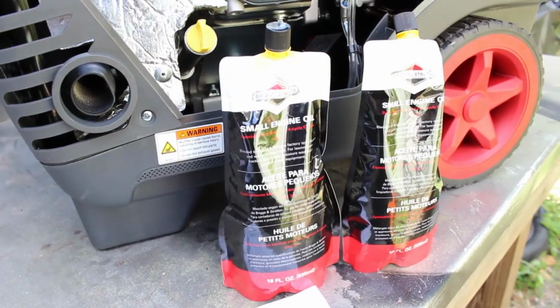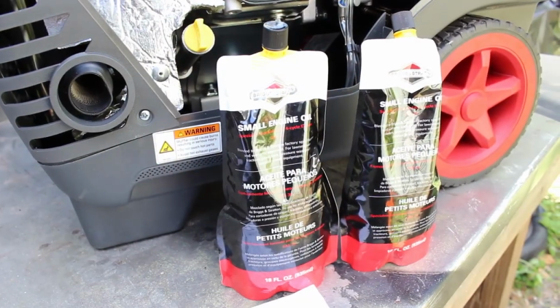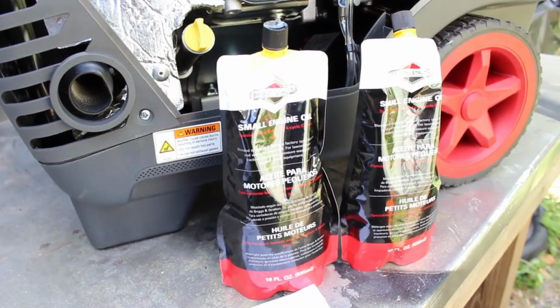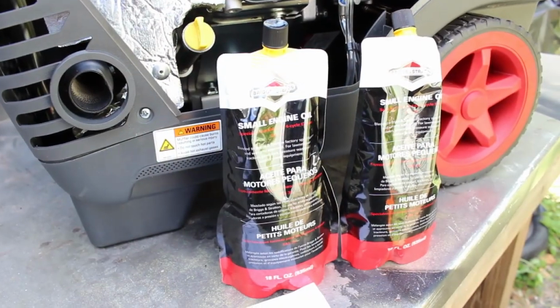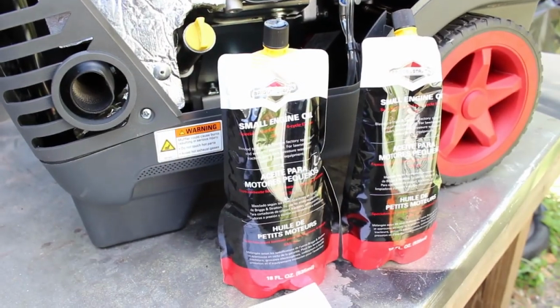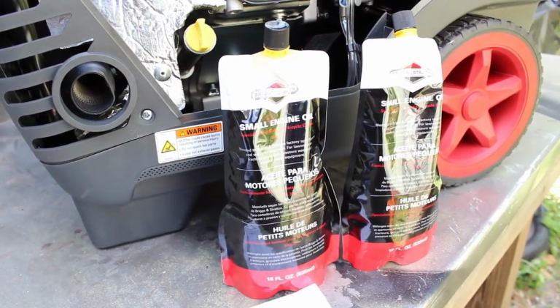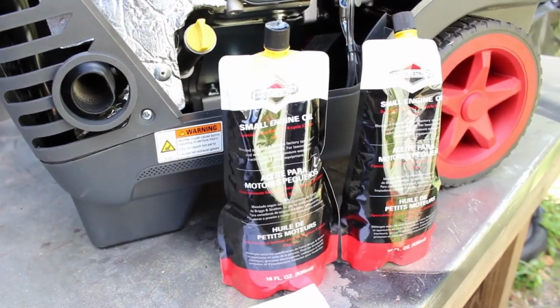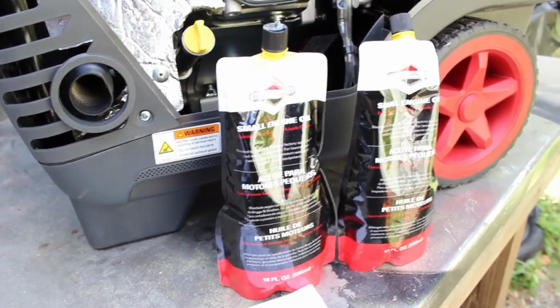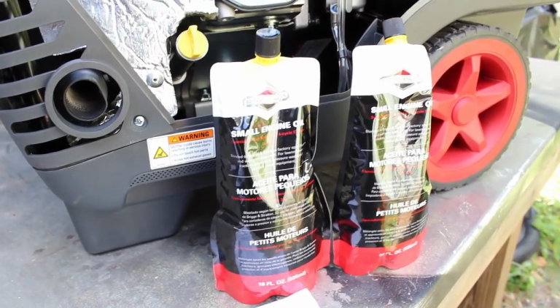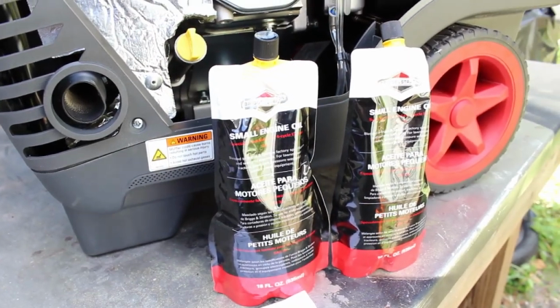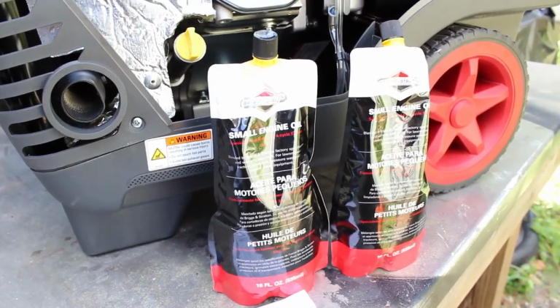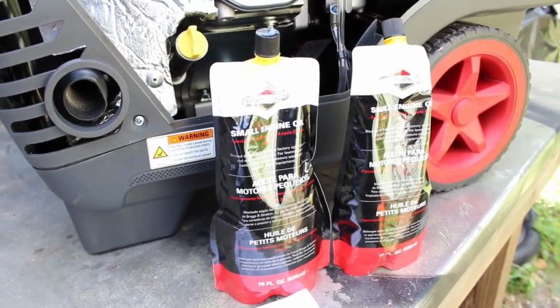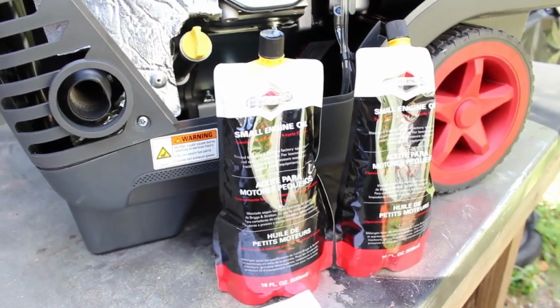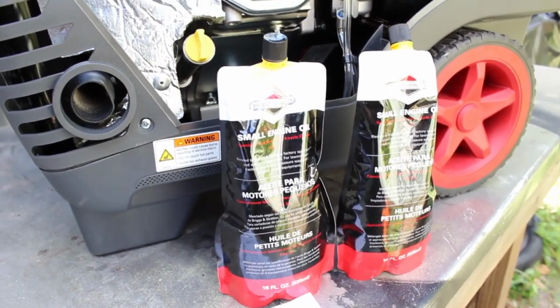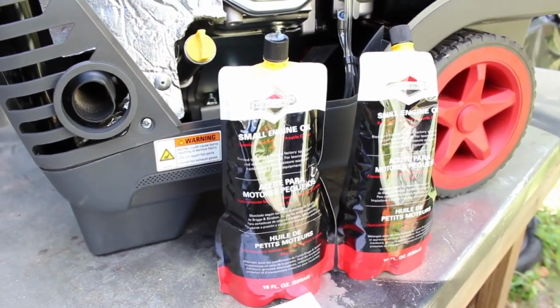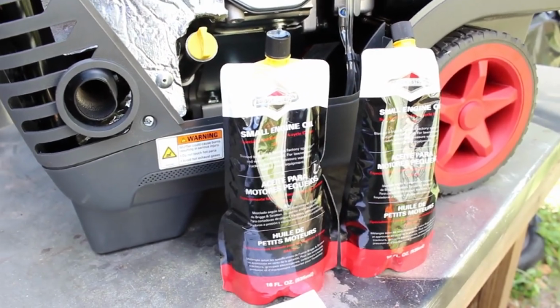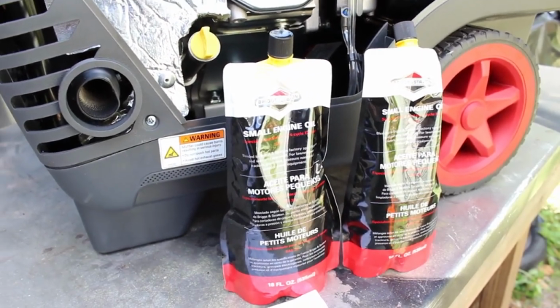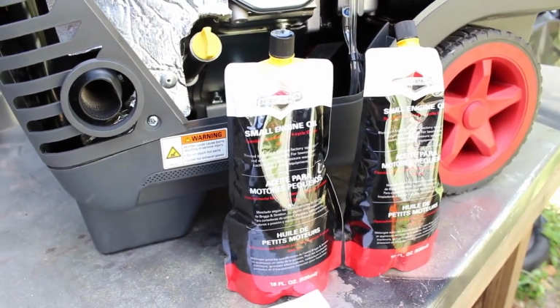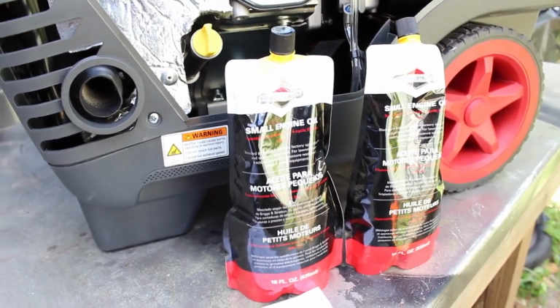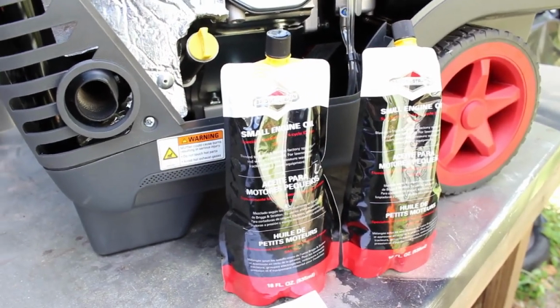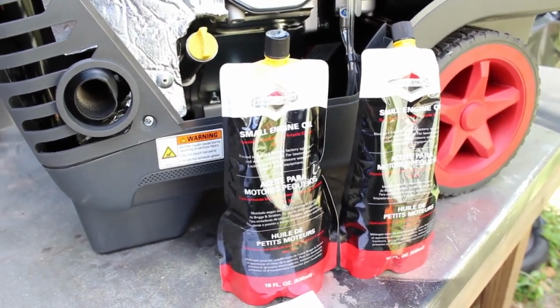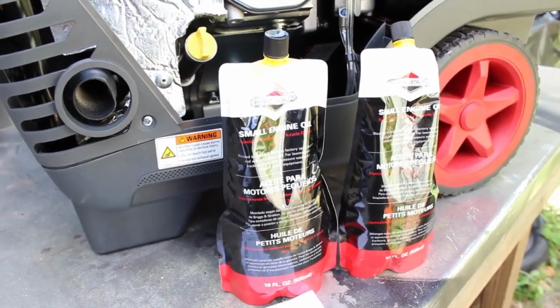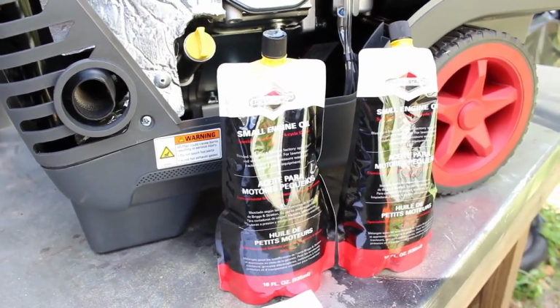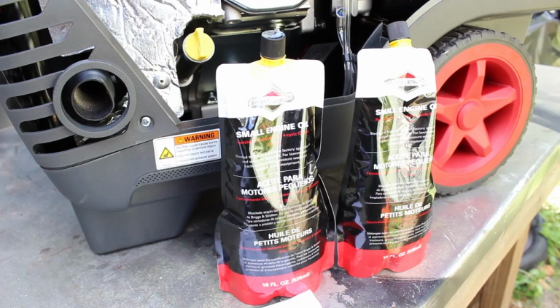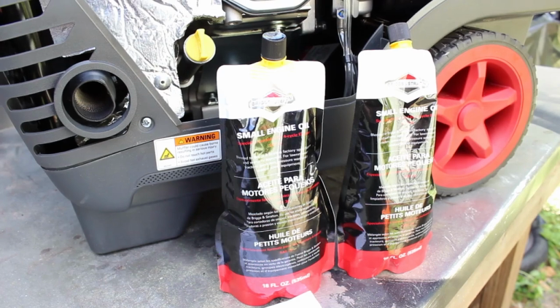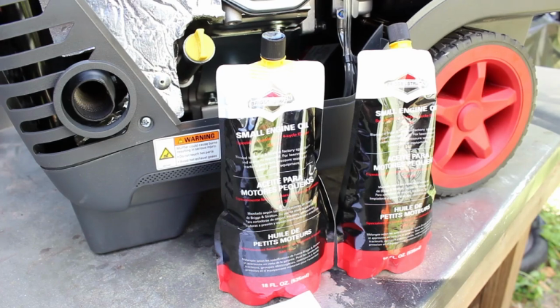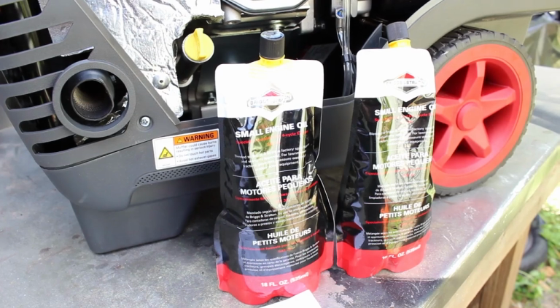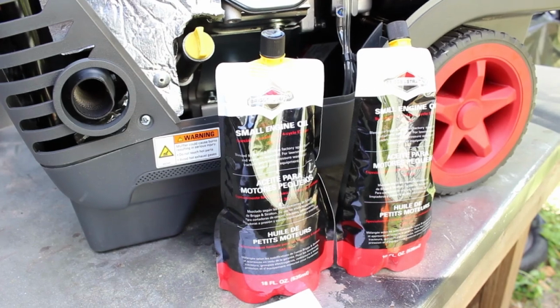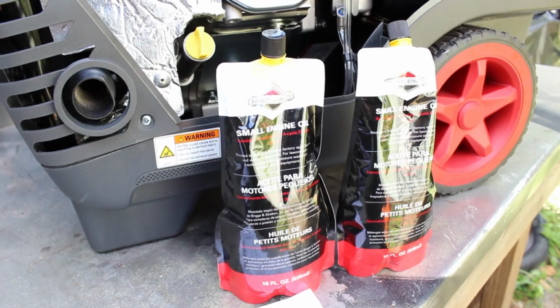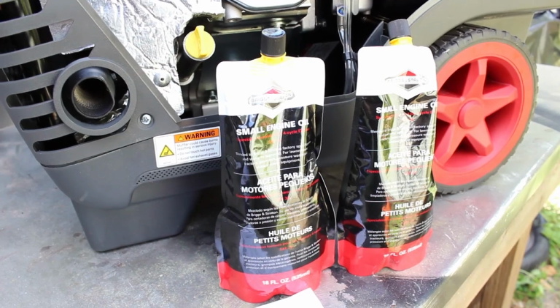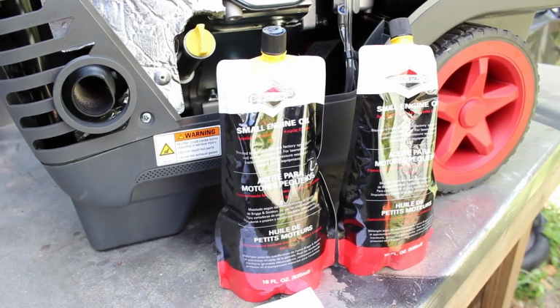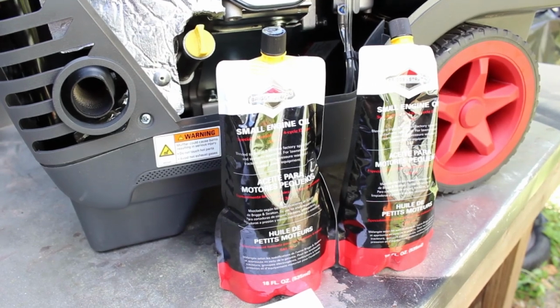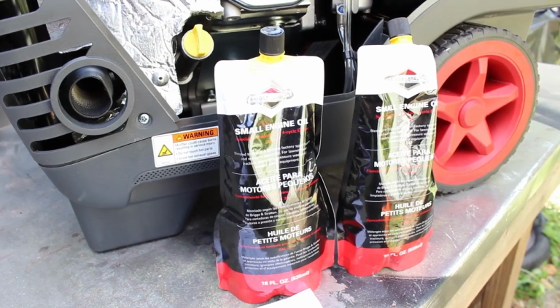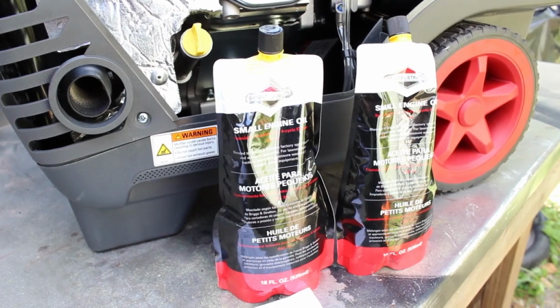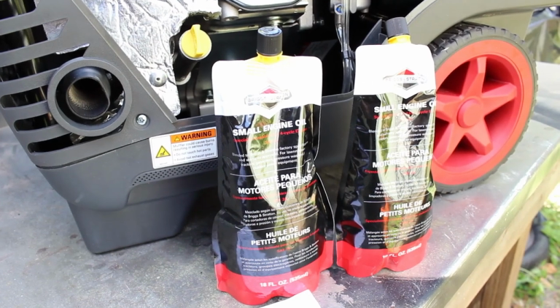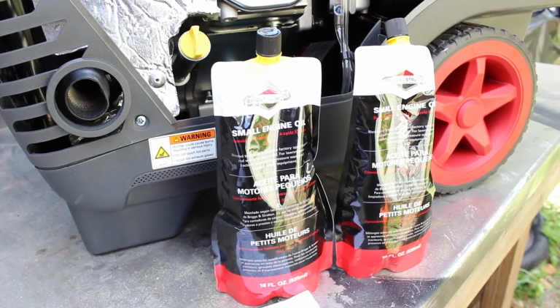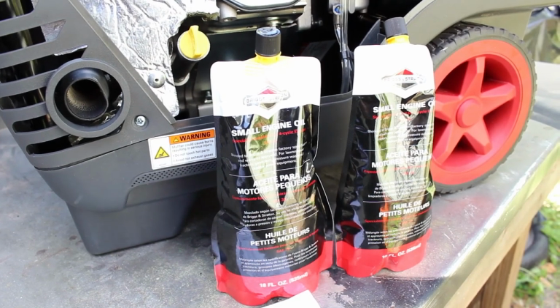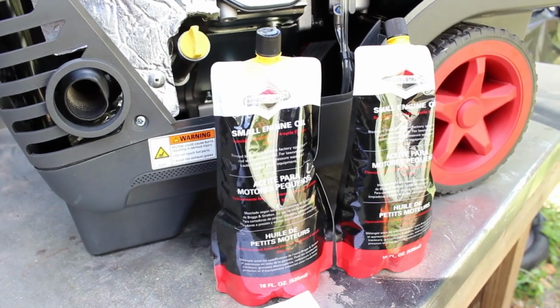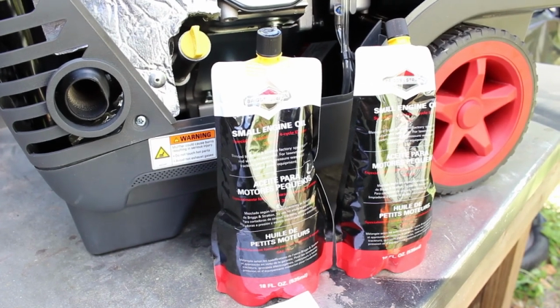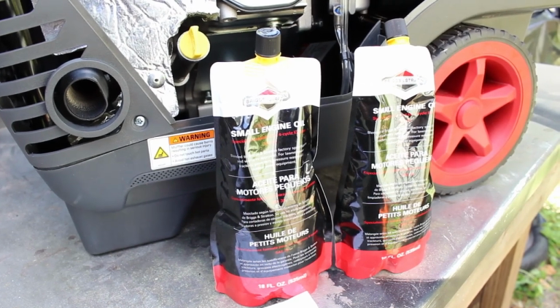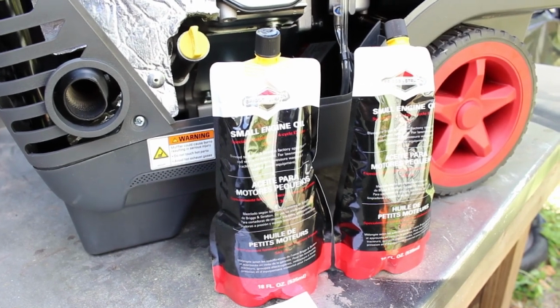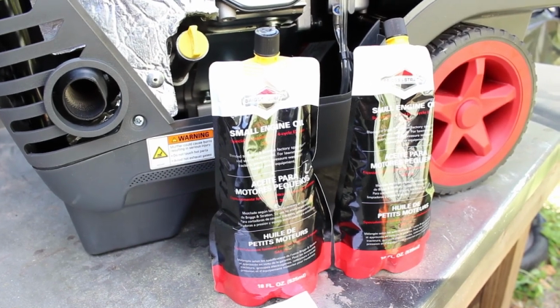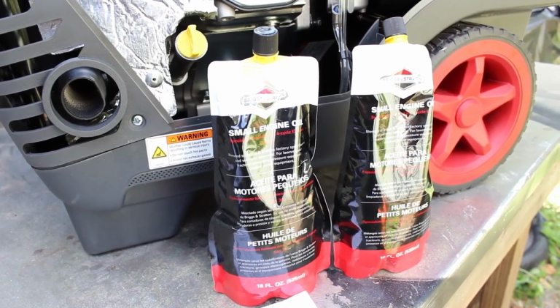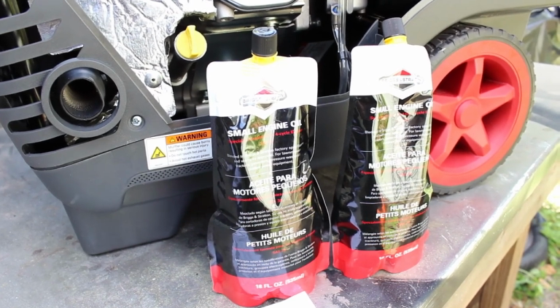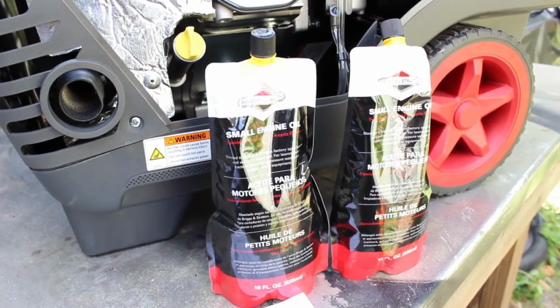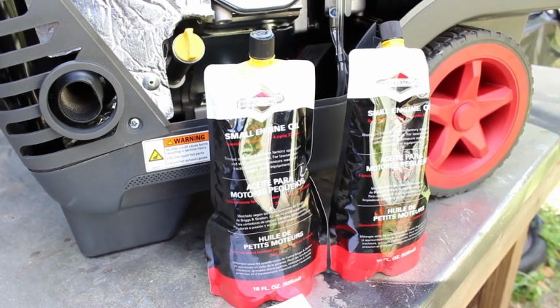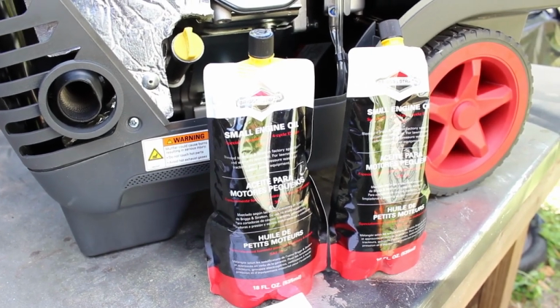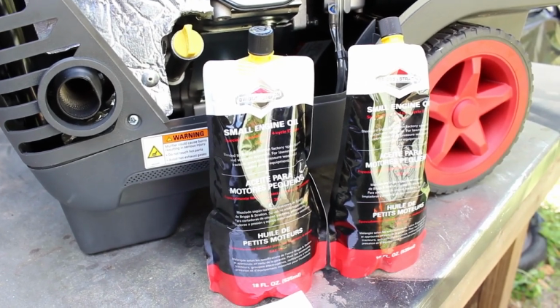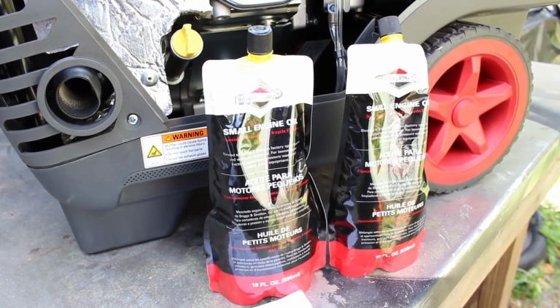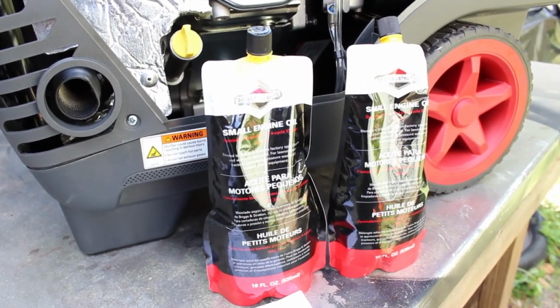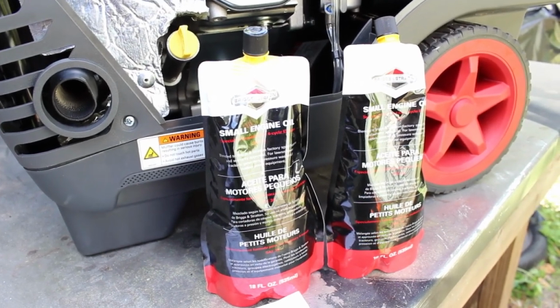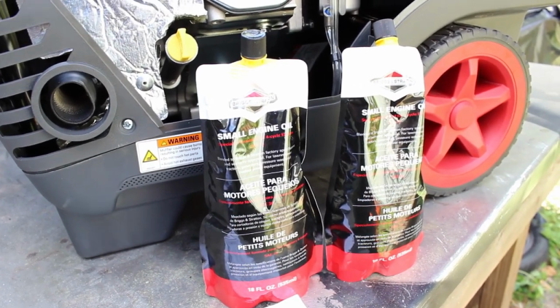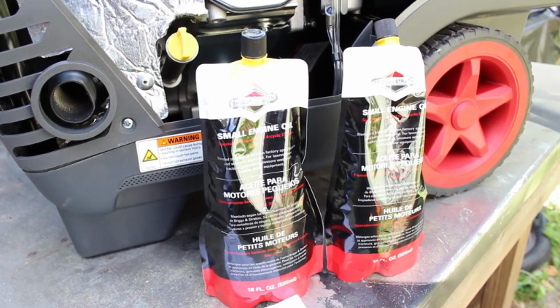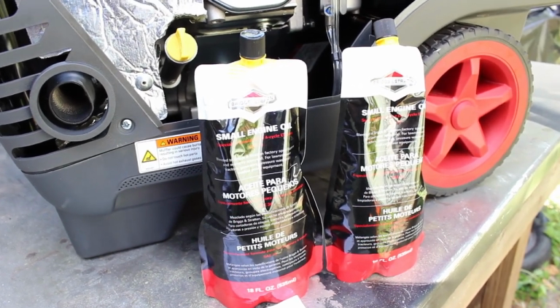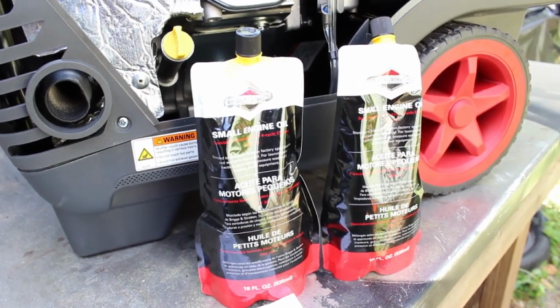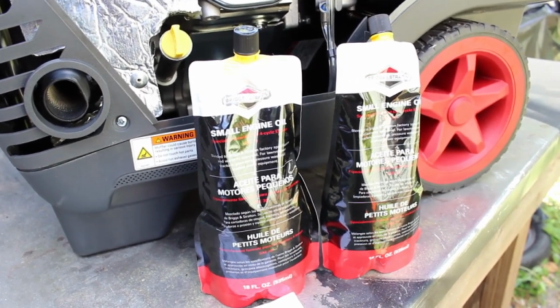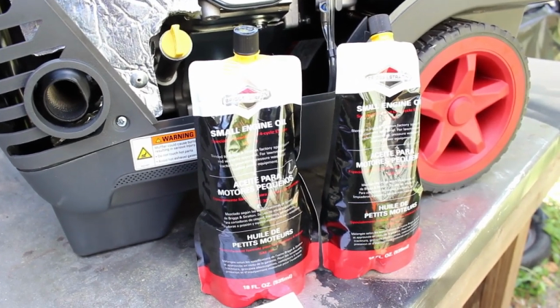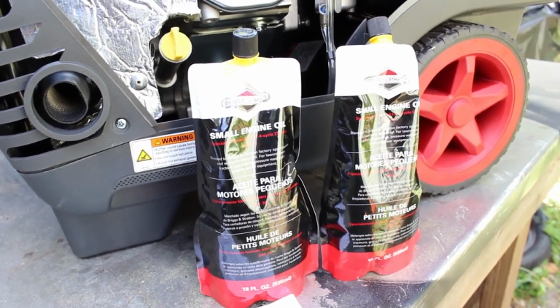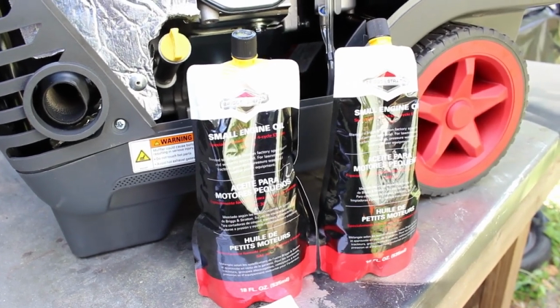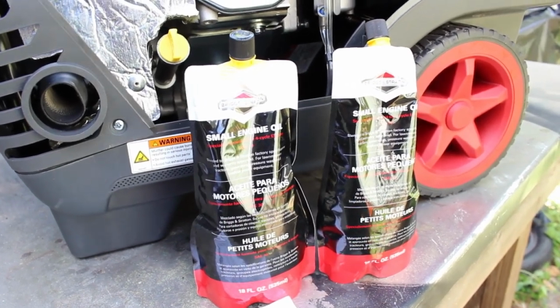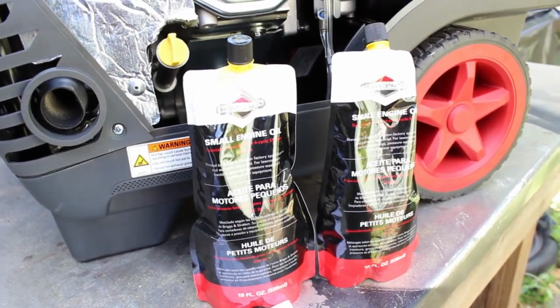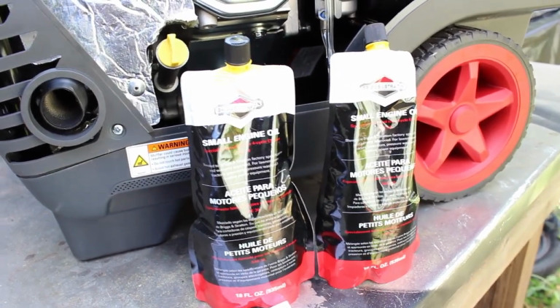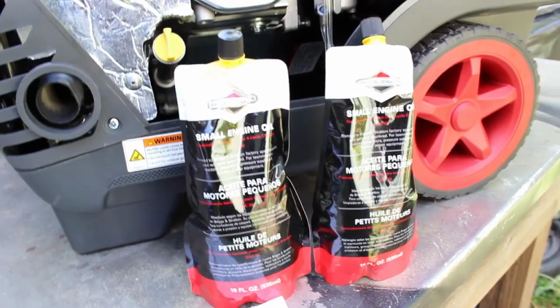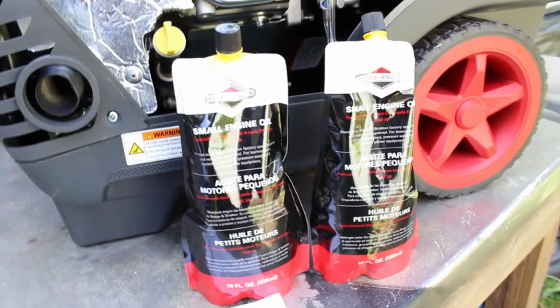Once I removed the side maintenance cover, I found two pouches of engine oil. Briggs & Stratton recommends that you fill the engine with both pouches.